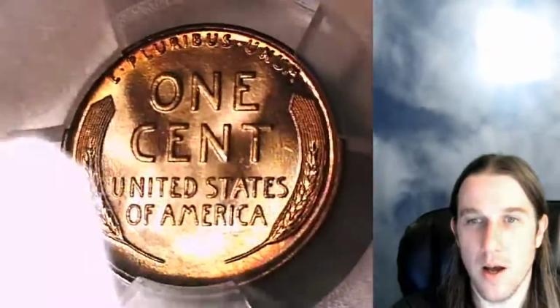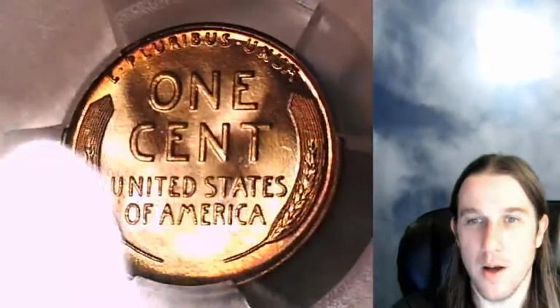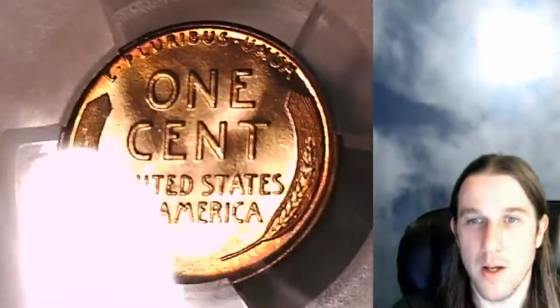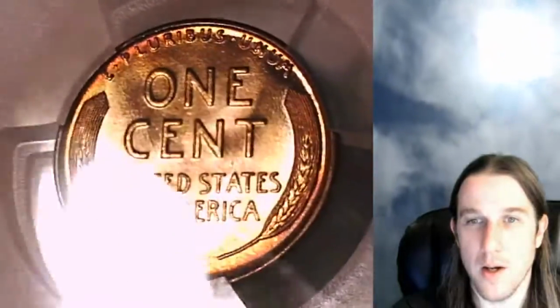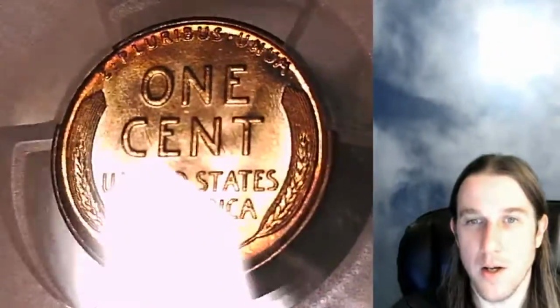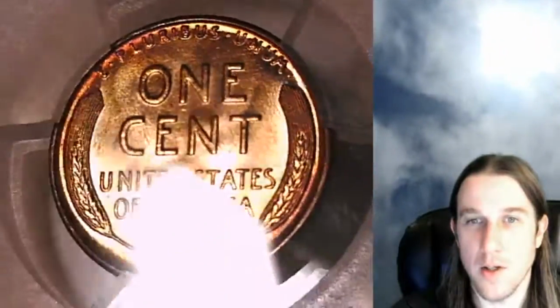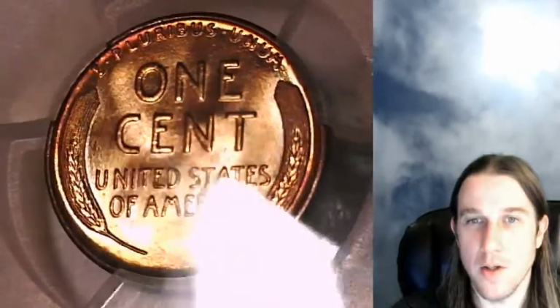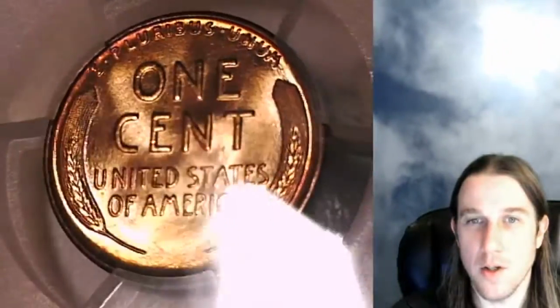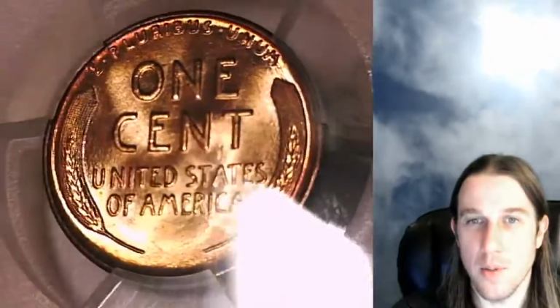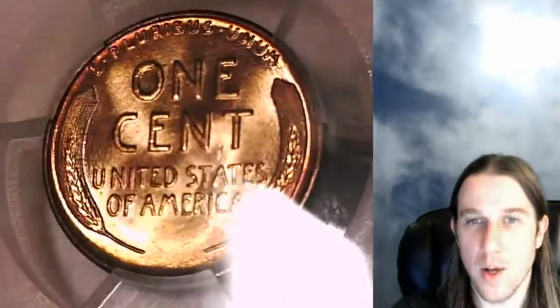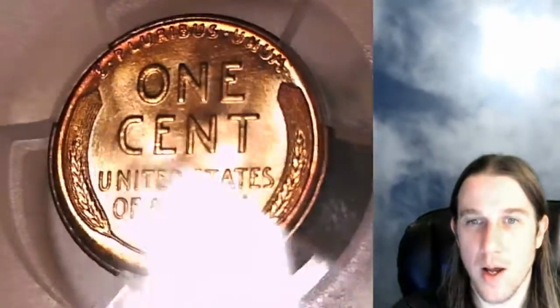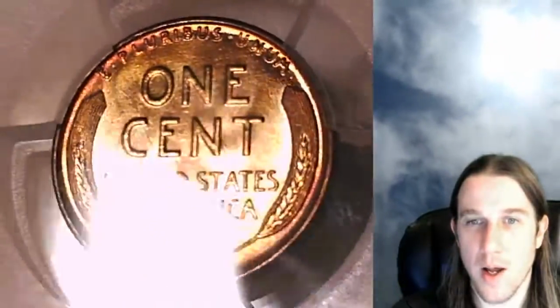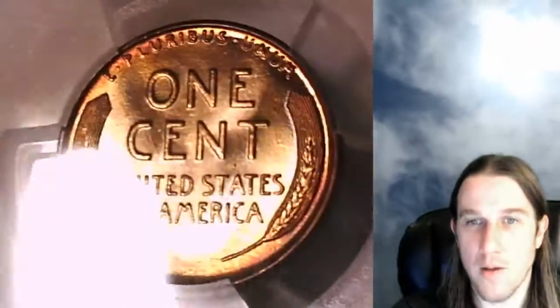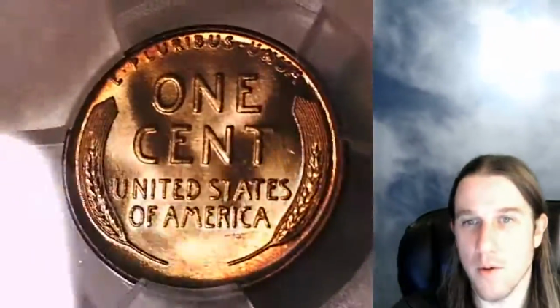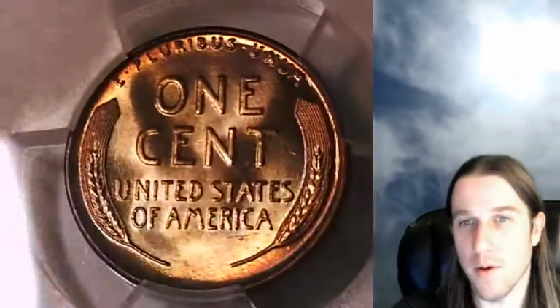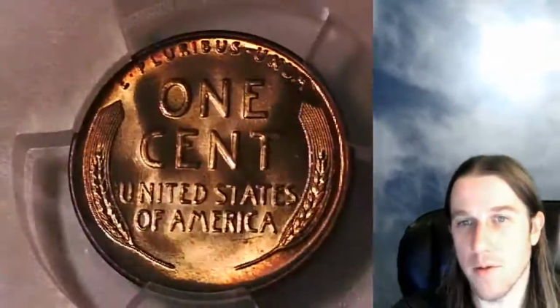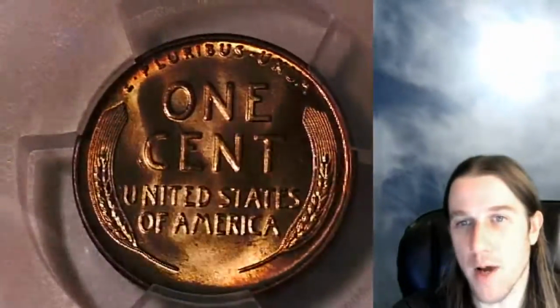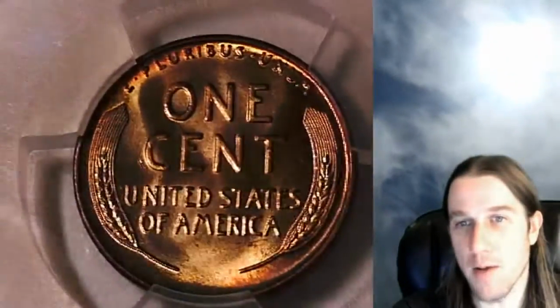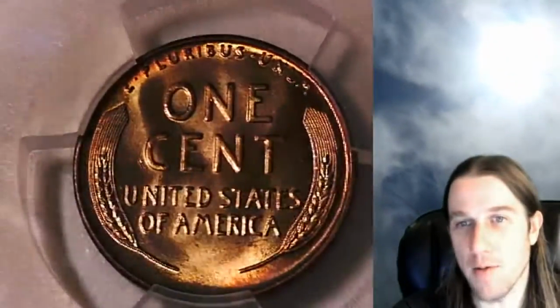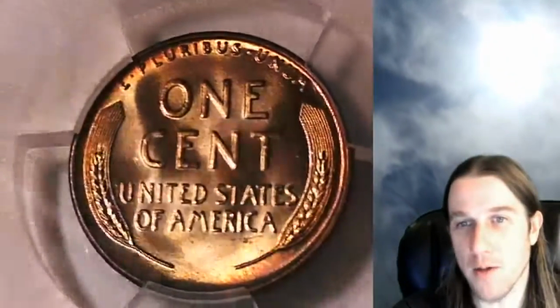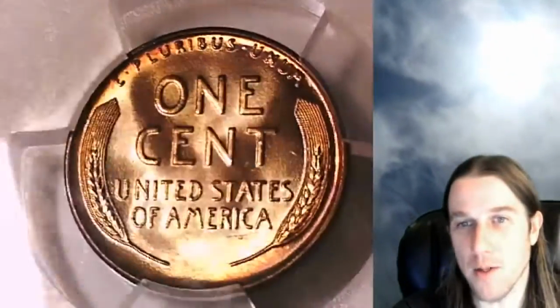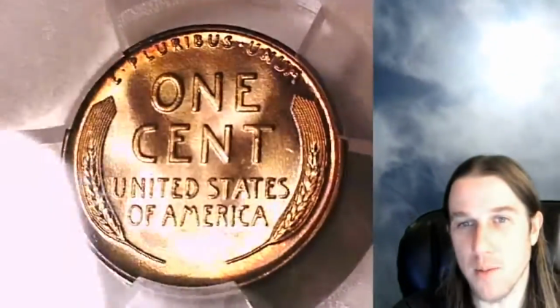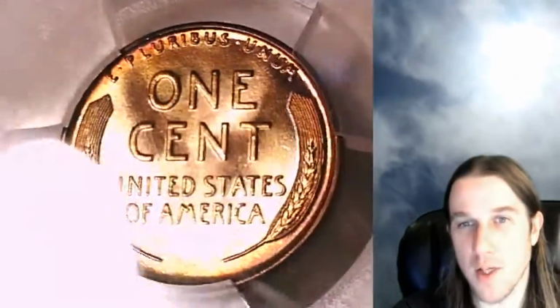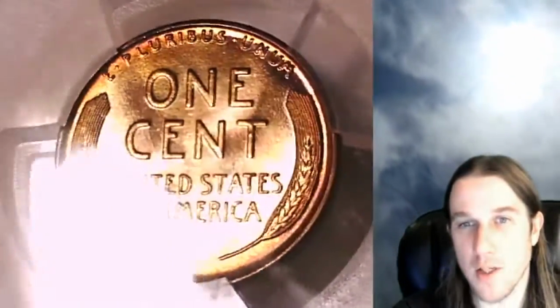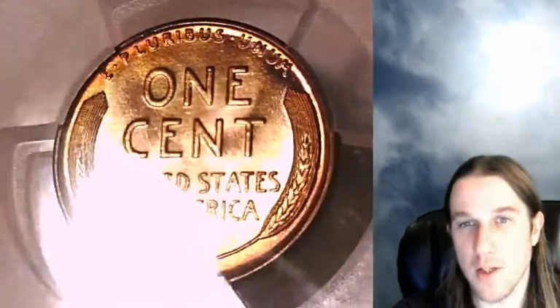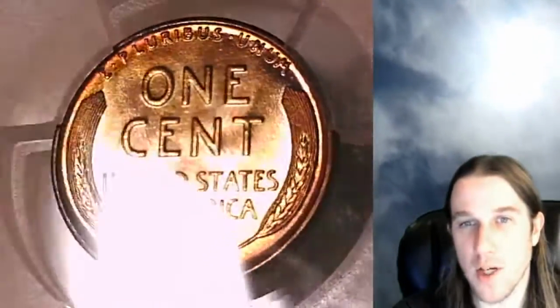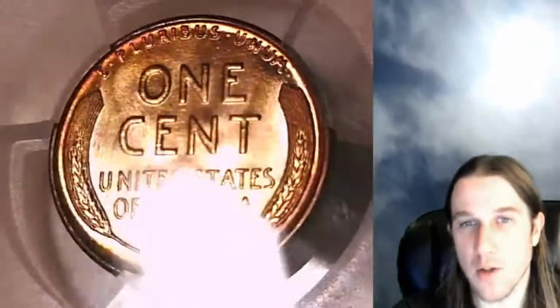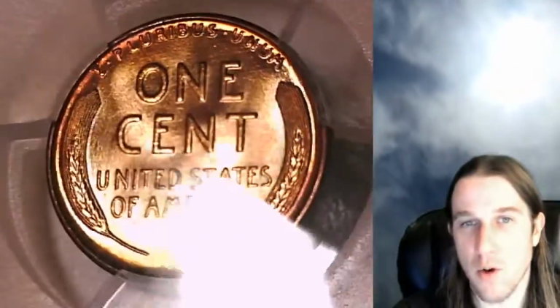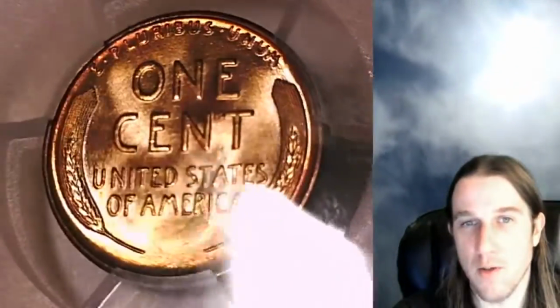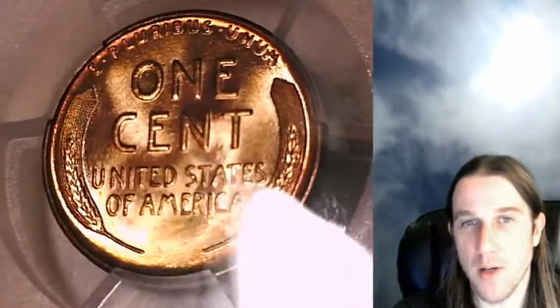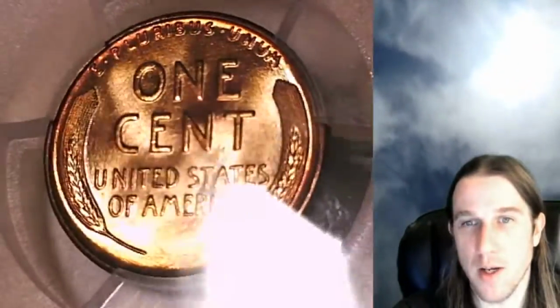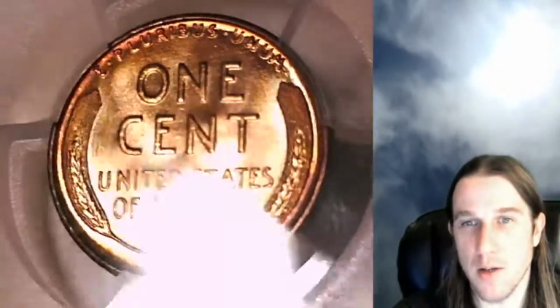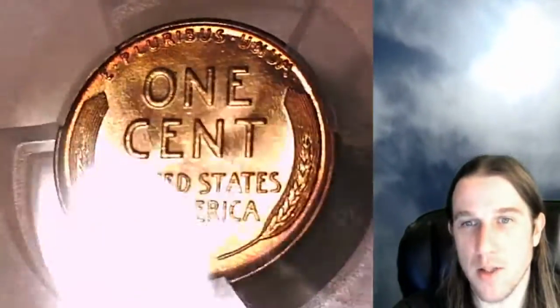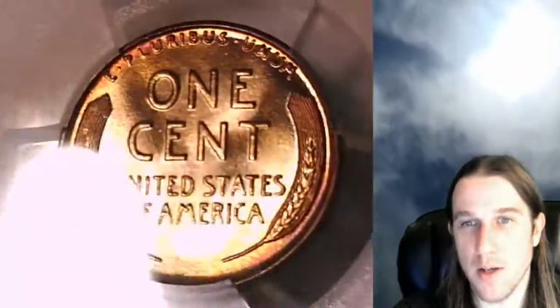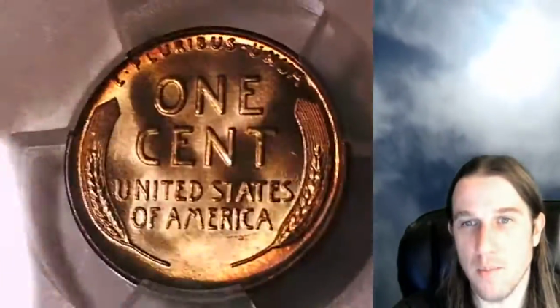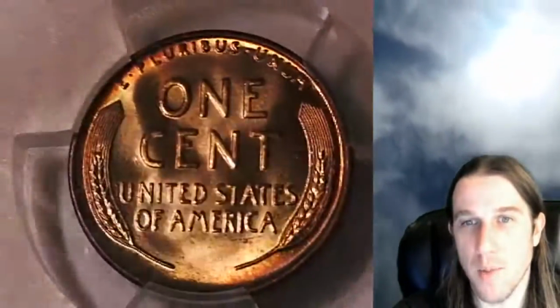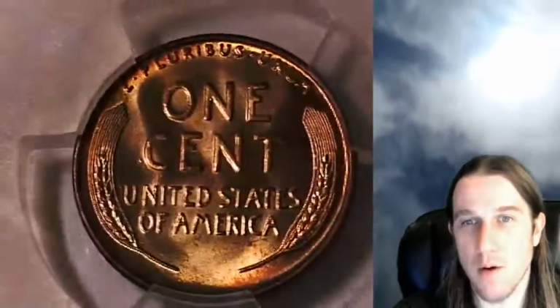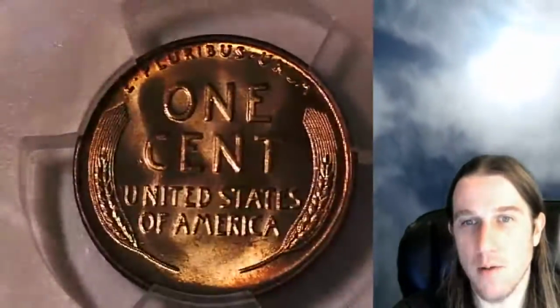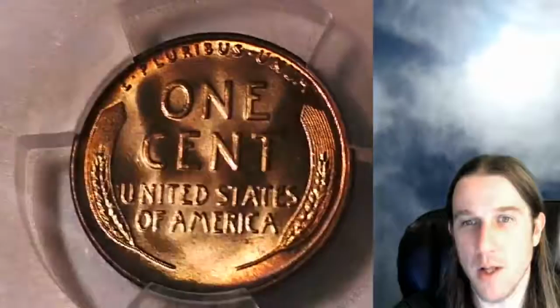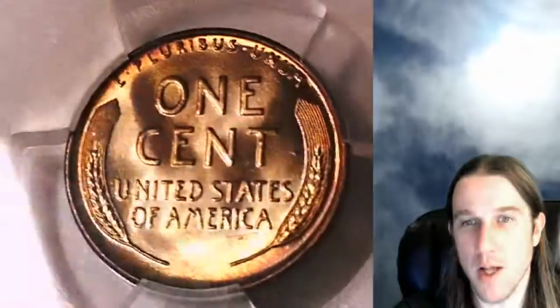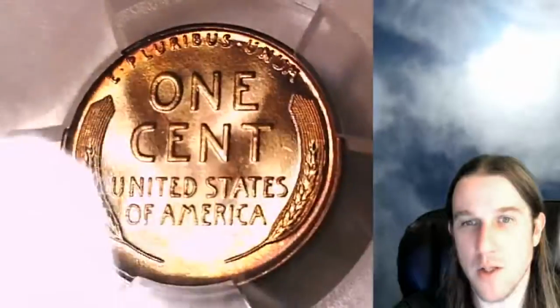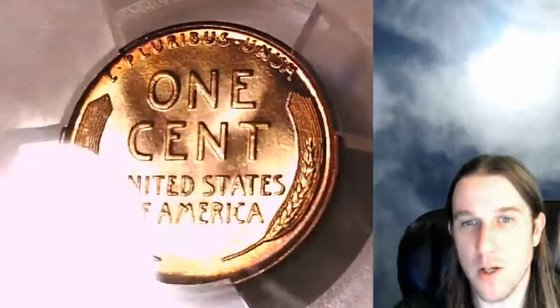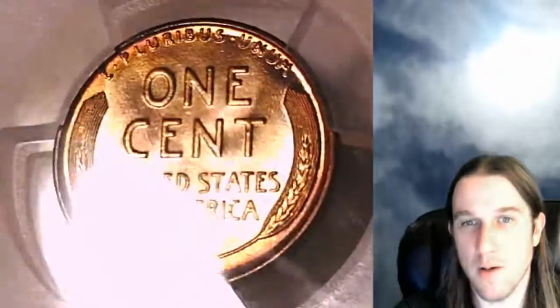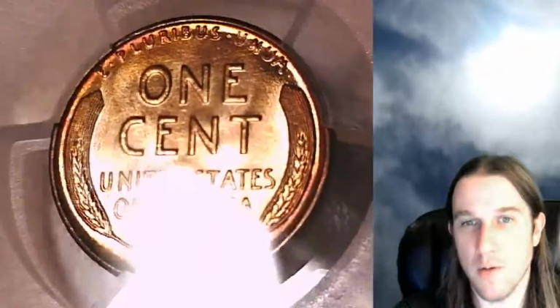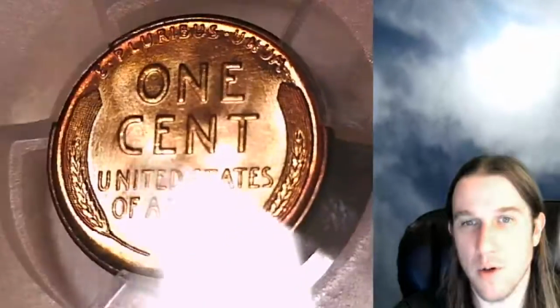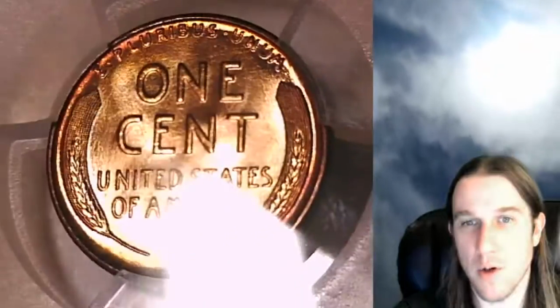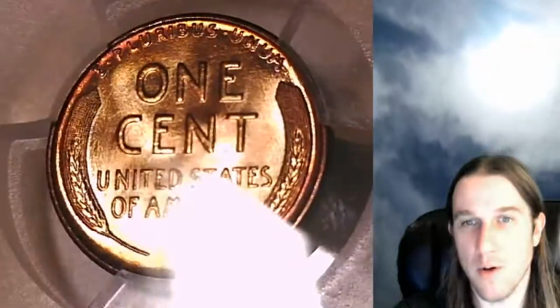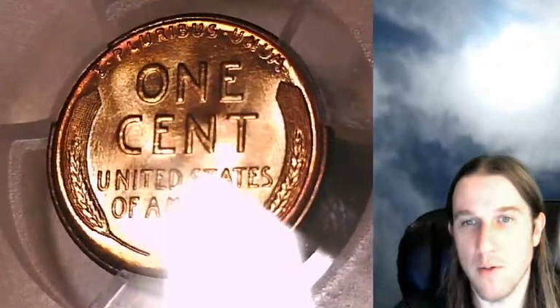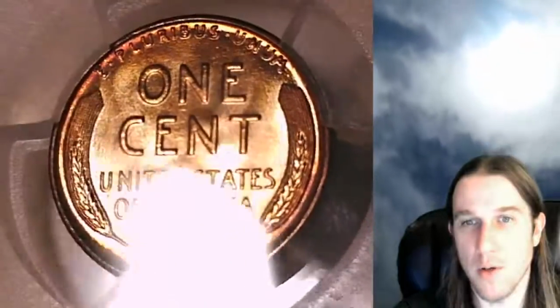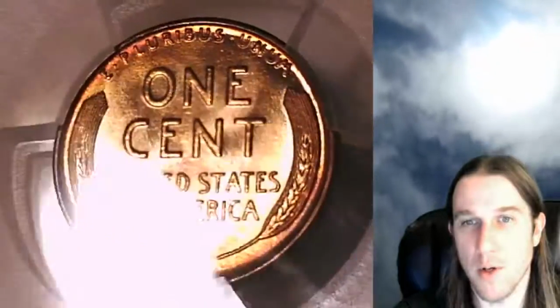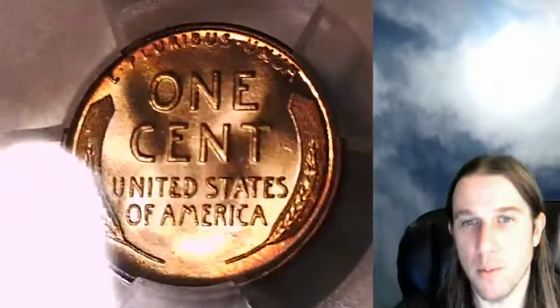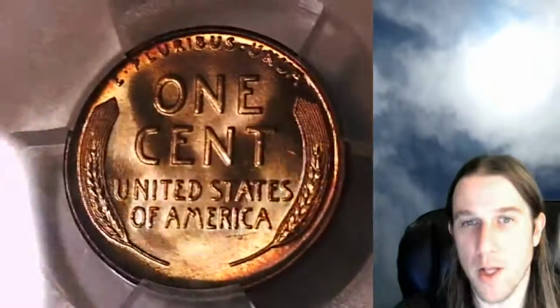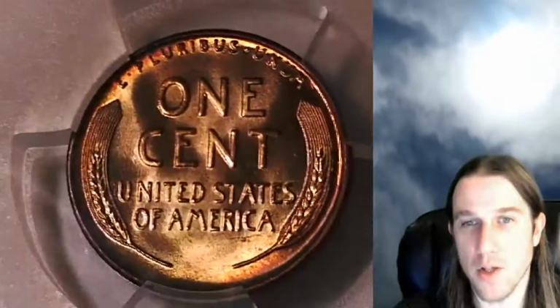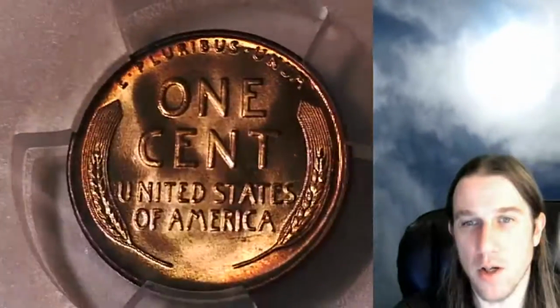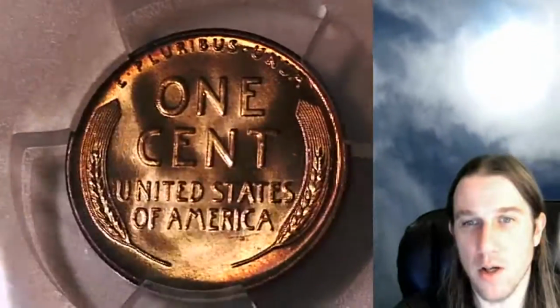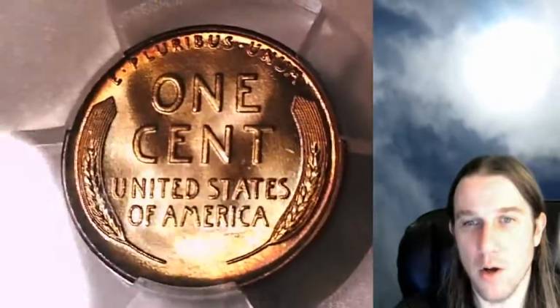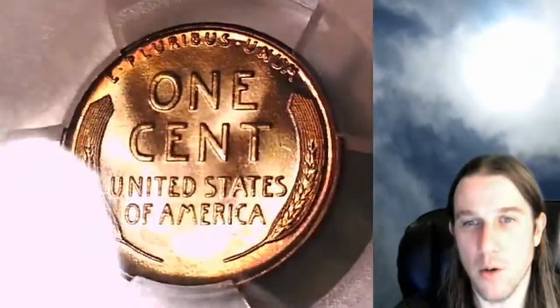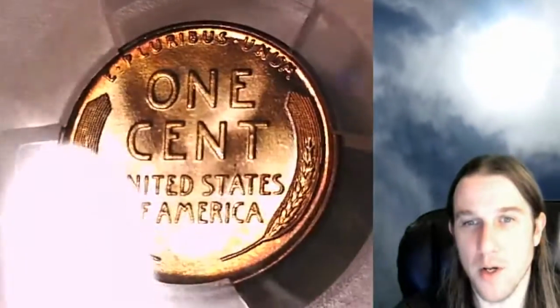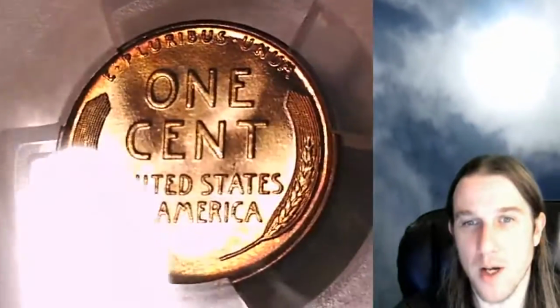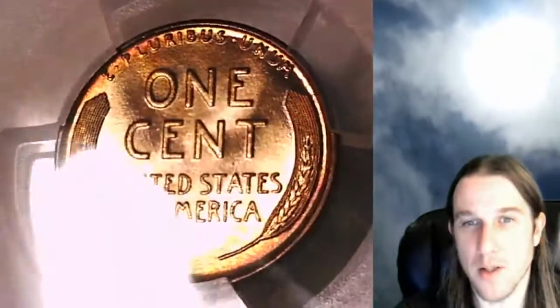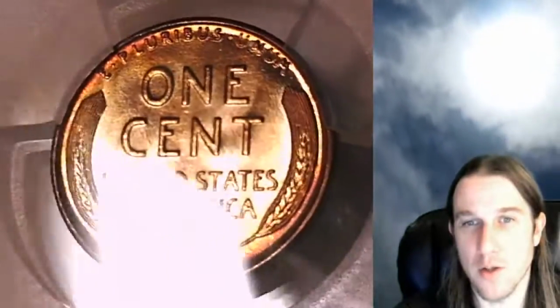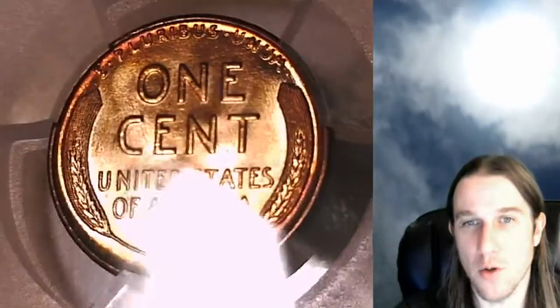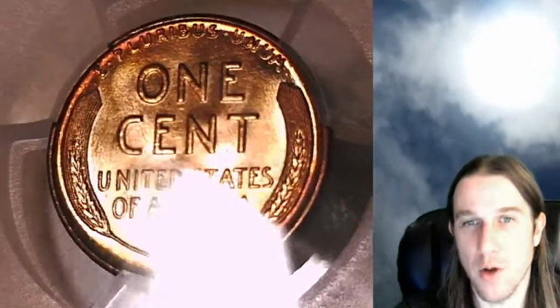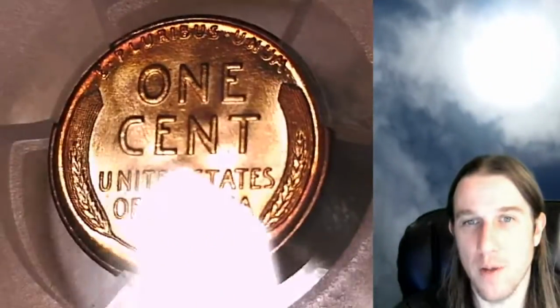Here on YouTube, I have over 5,000 PCGS coin videos that I've made over the last year for your viewing pleasure. Hope you guys enjoy them.